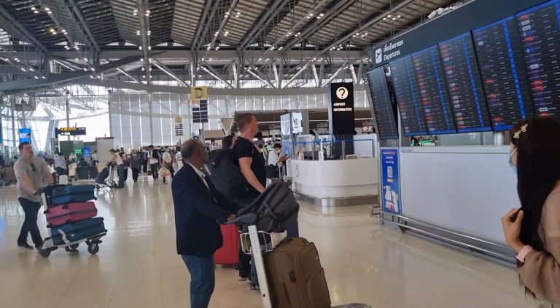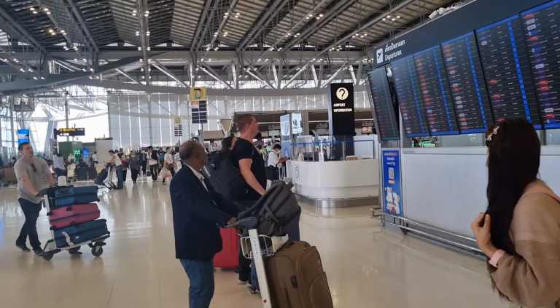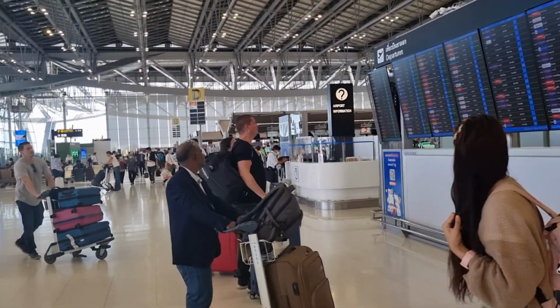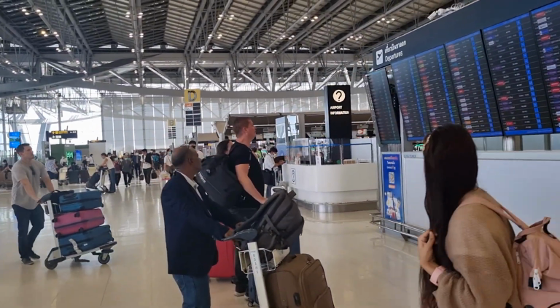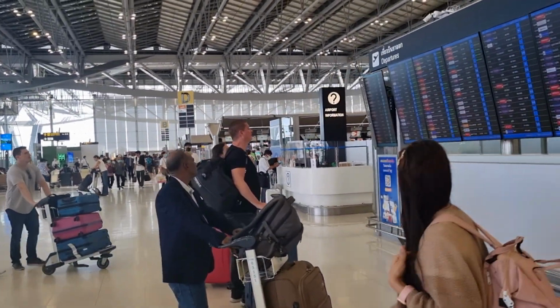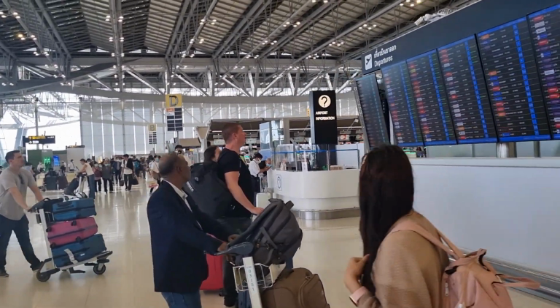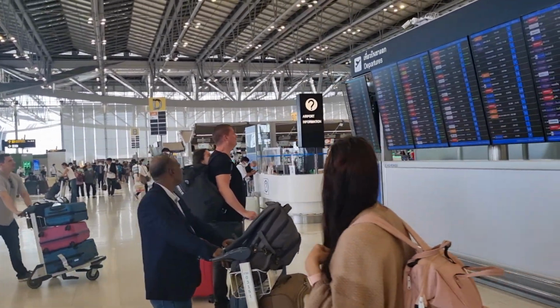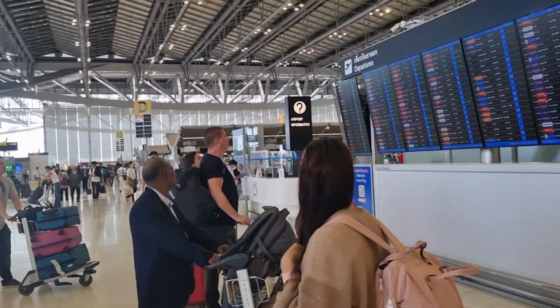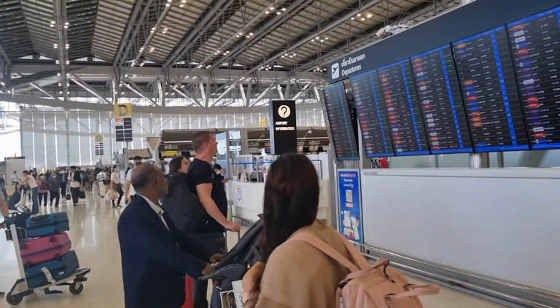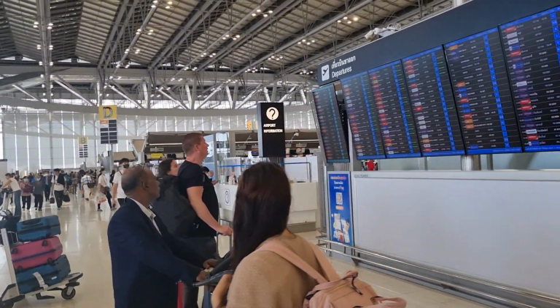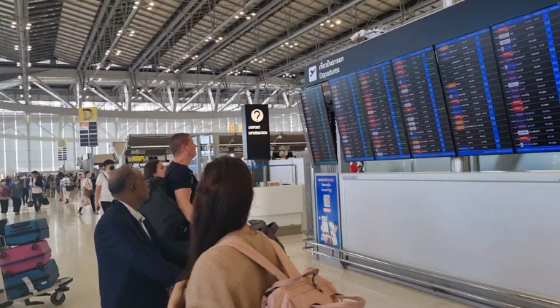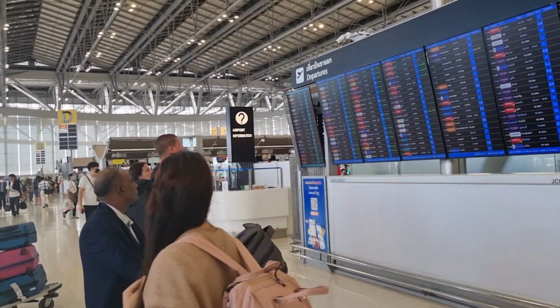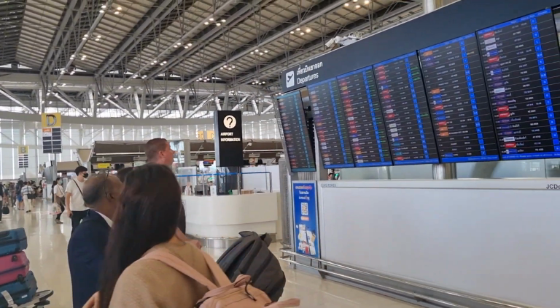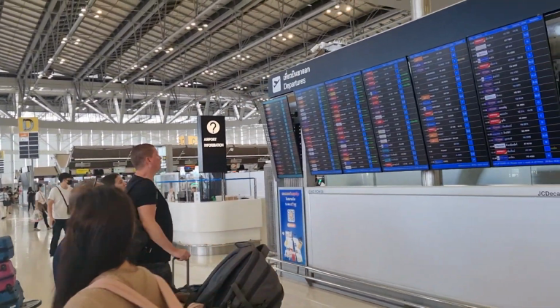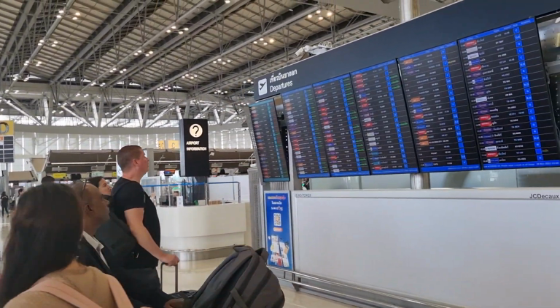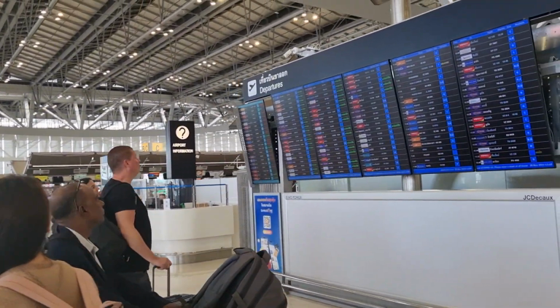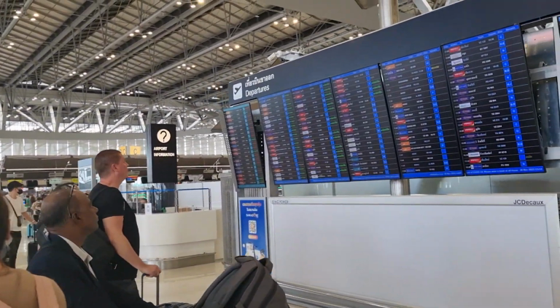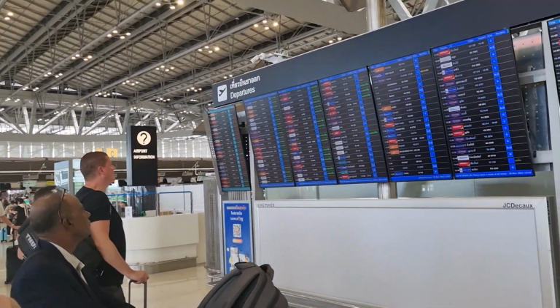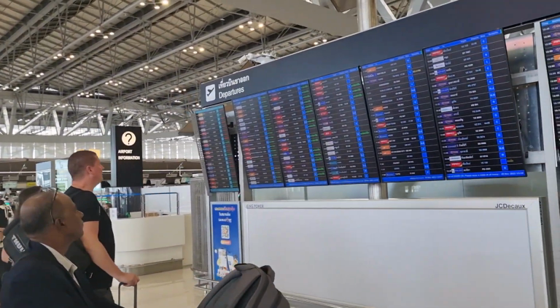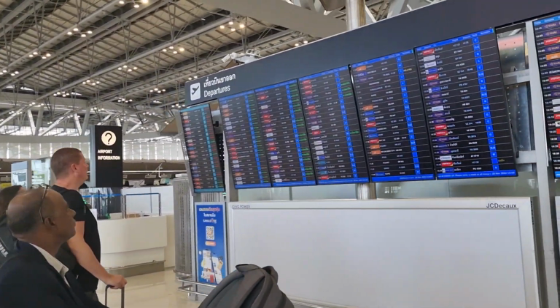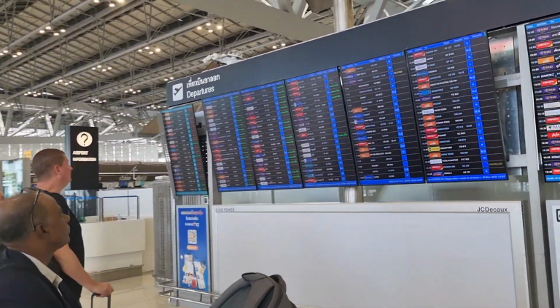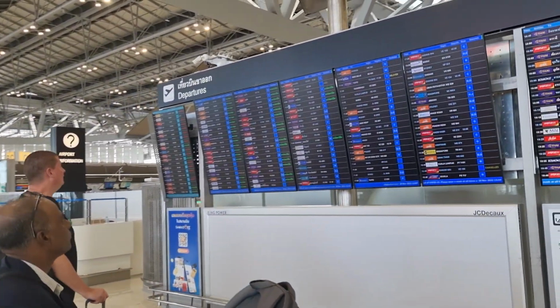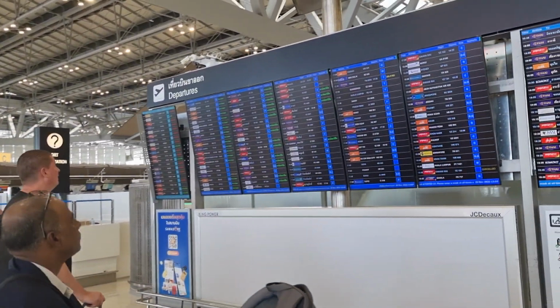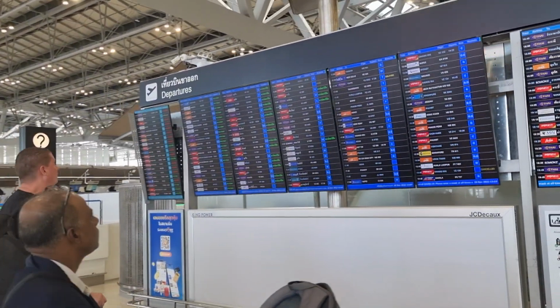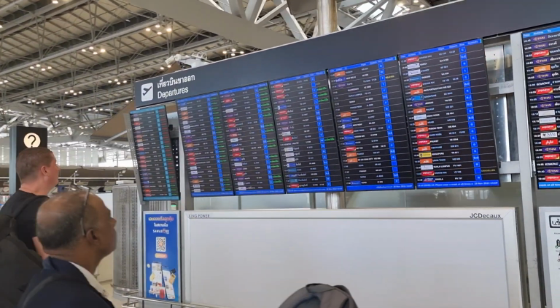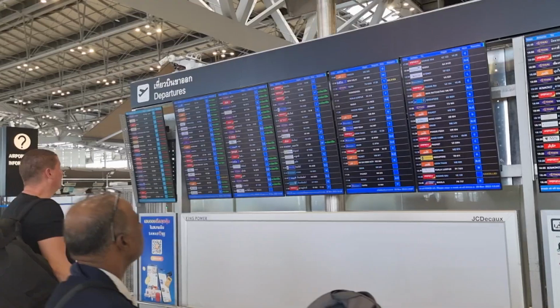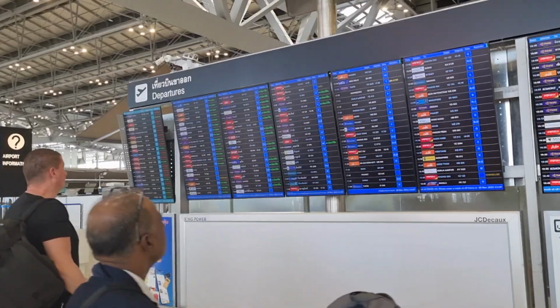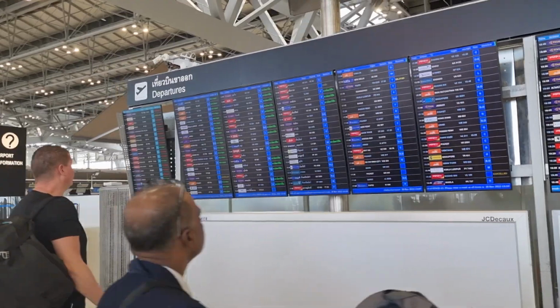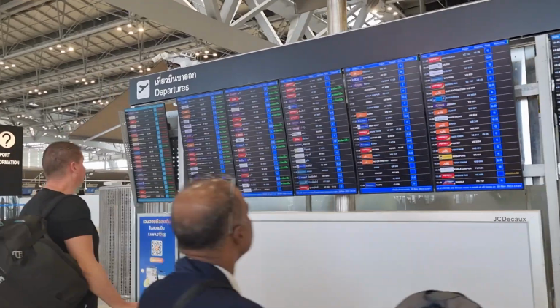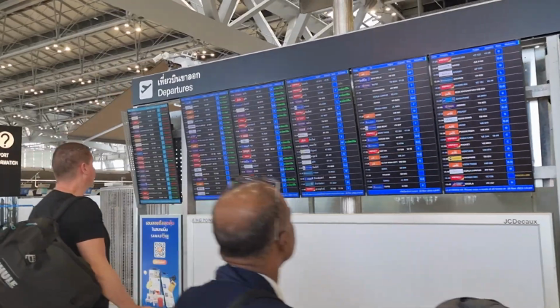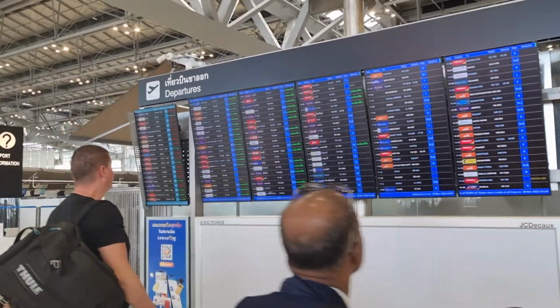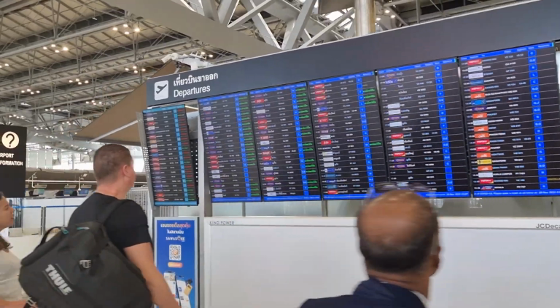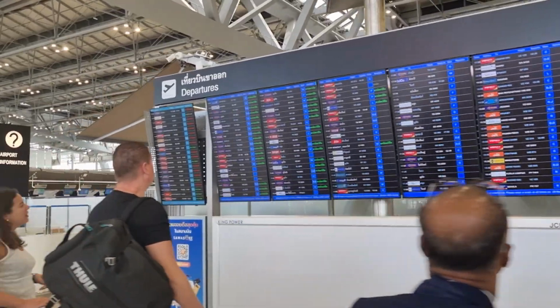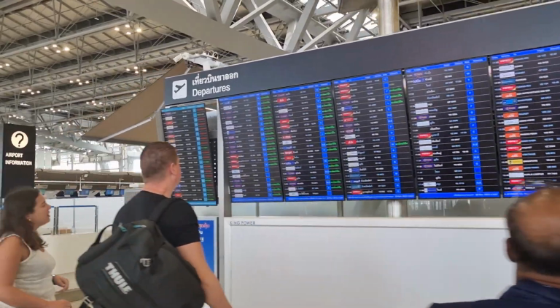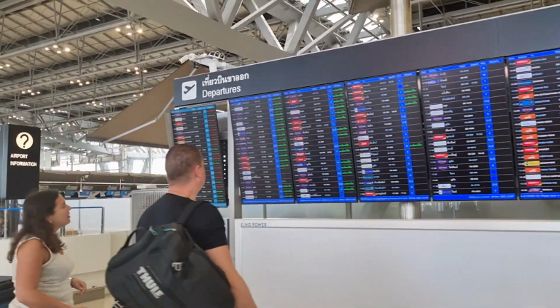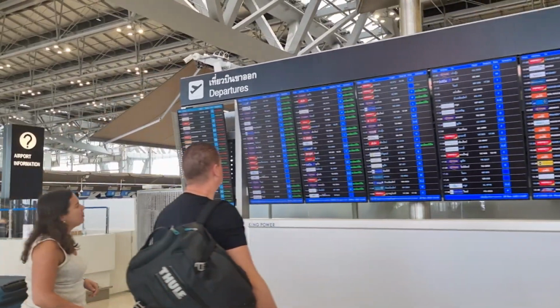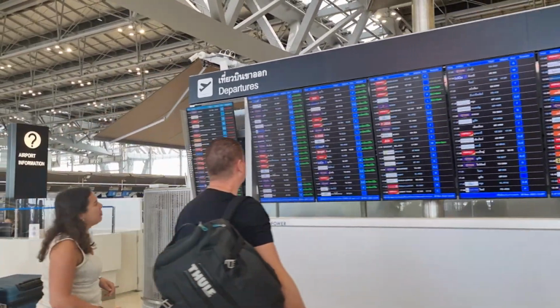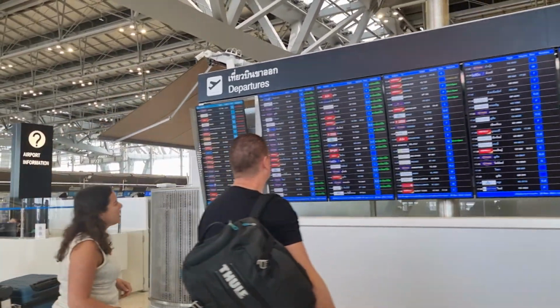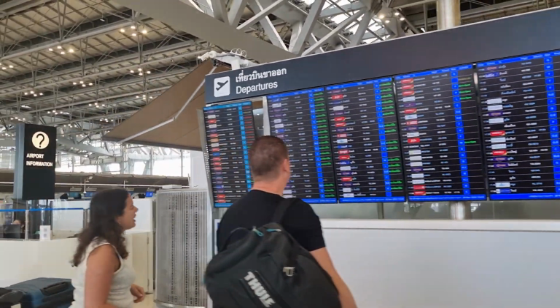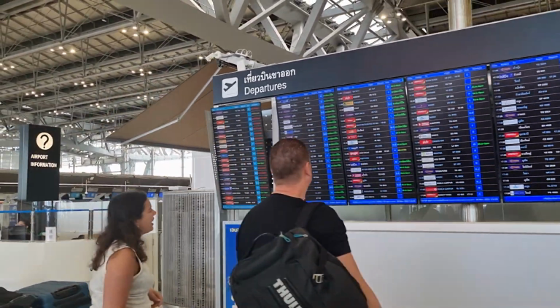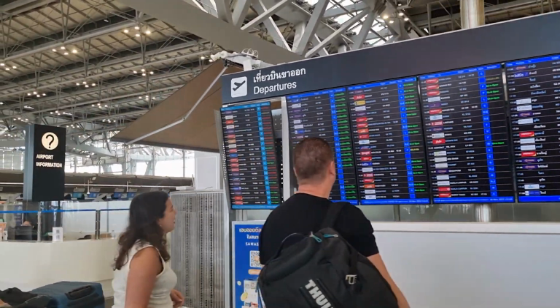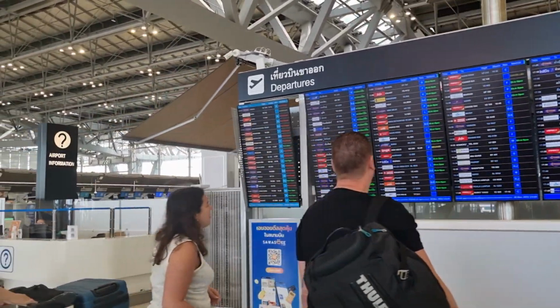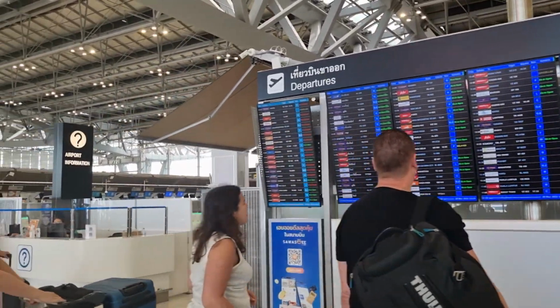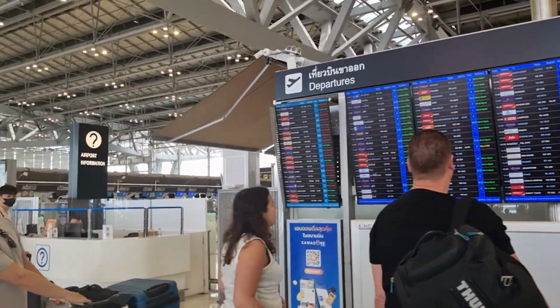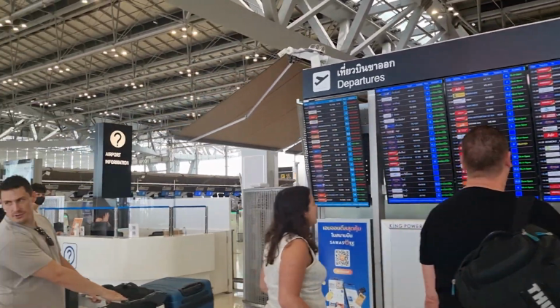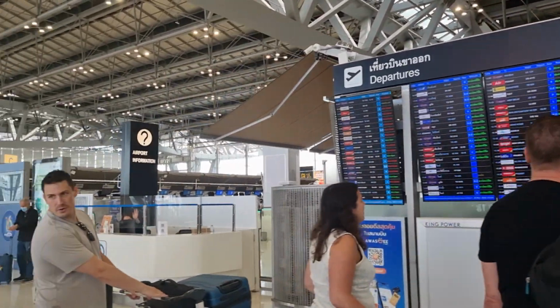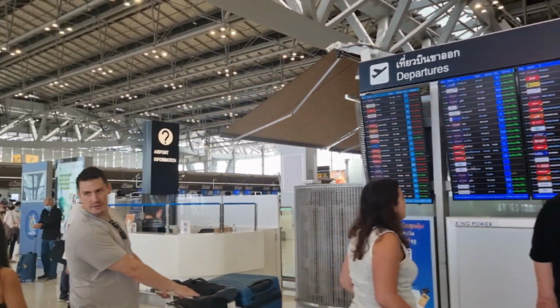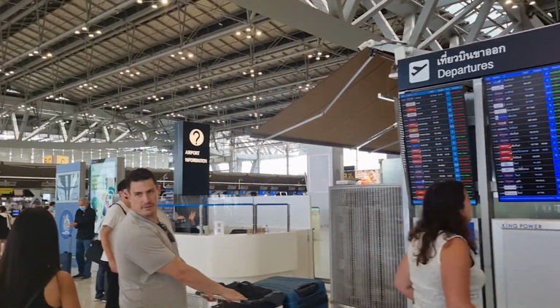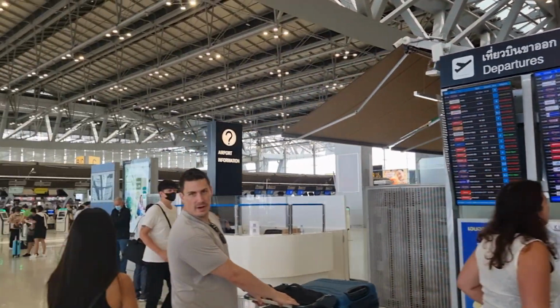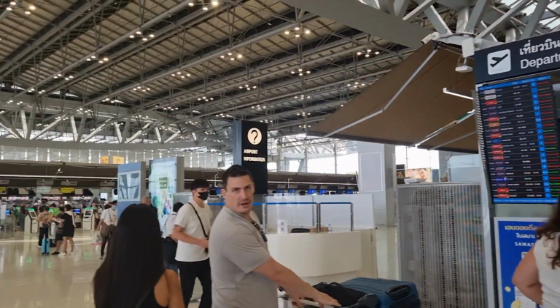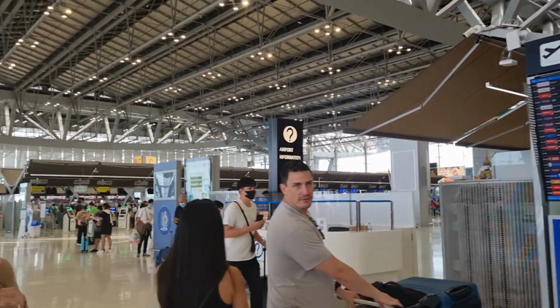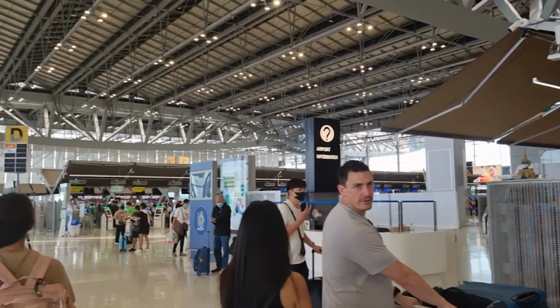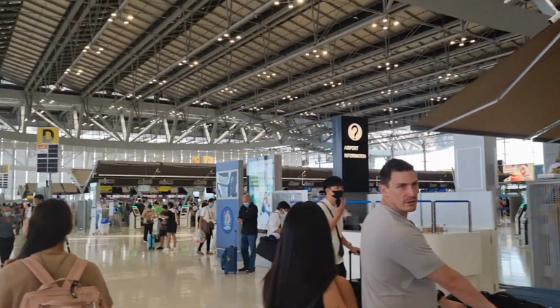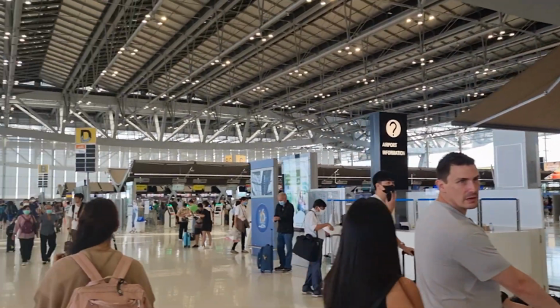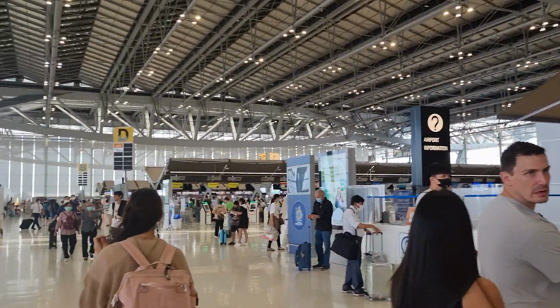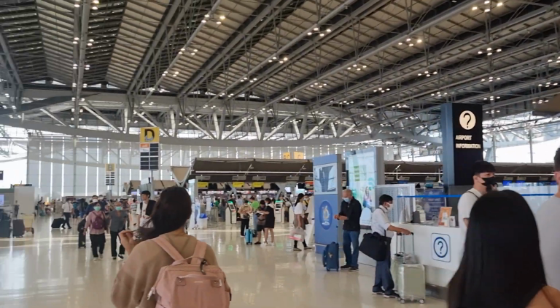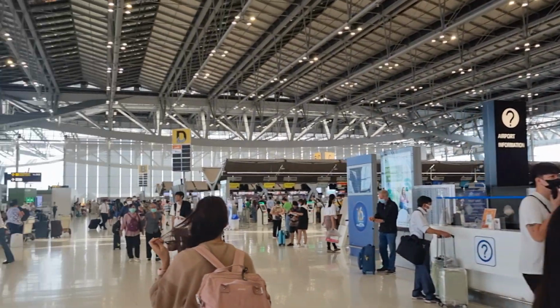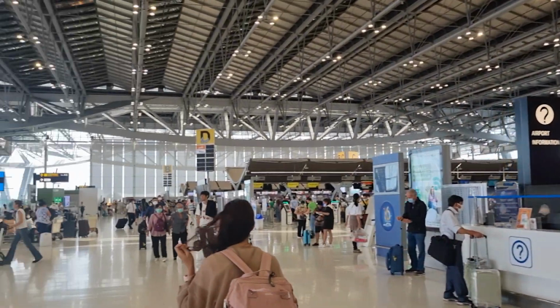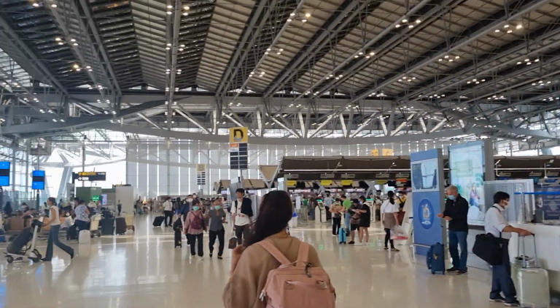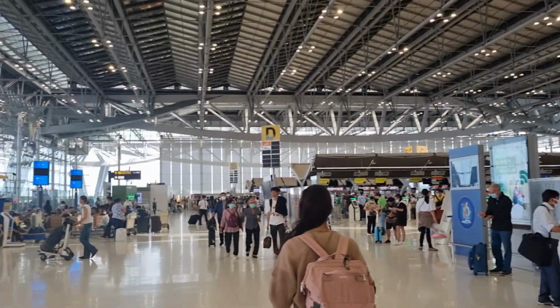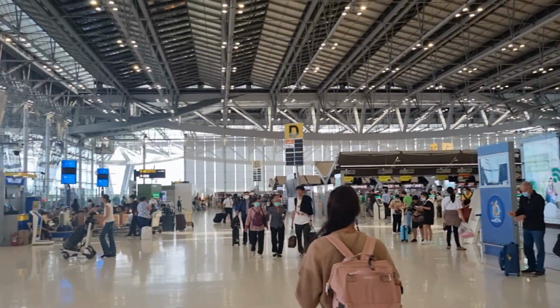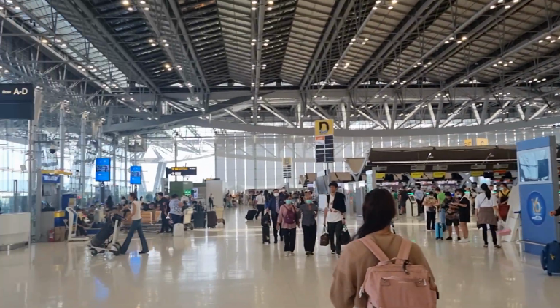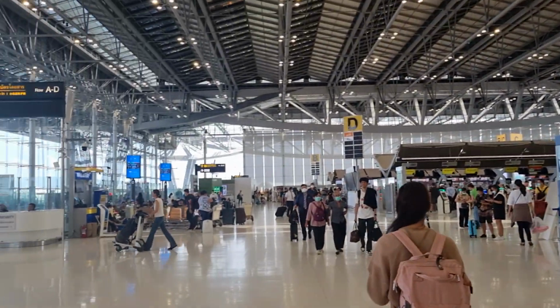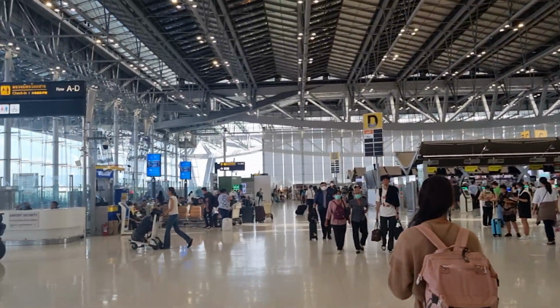They have departure flights all around 24 hours, so very busy. One of the busiest airports in the world right here.